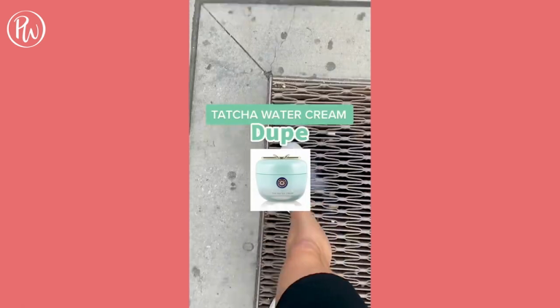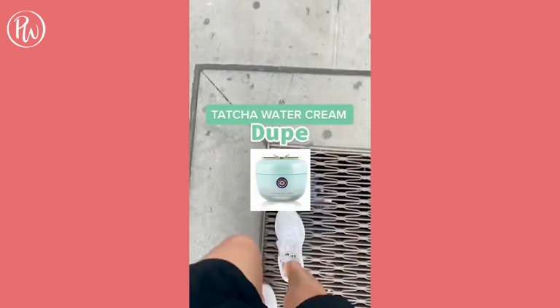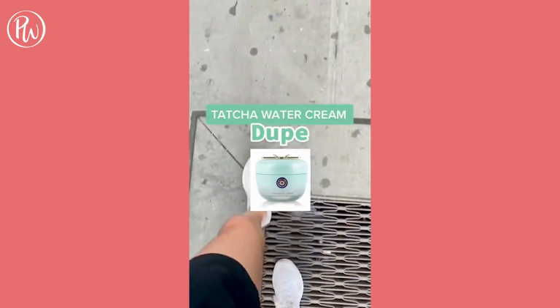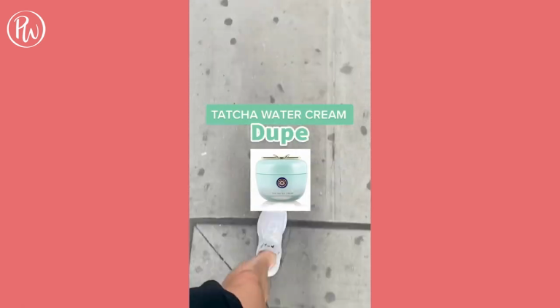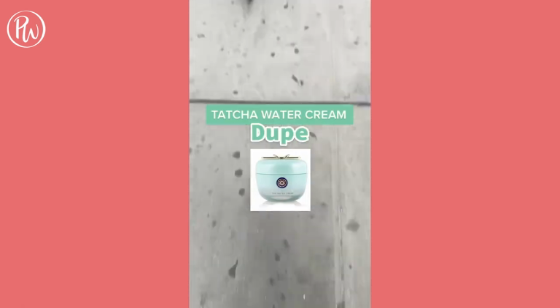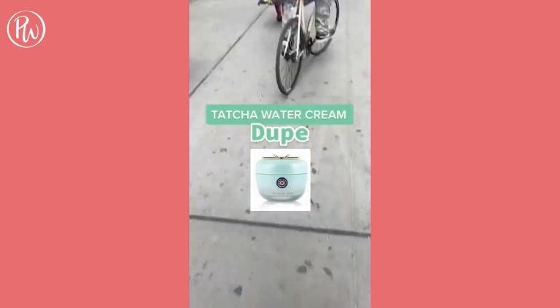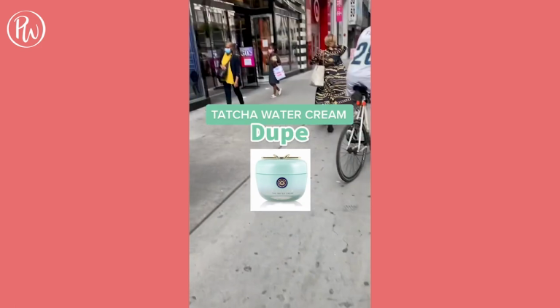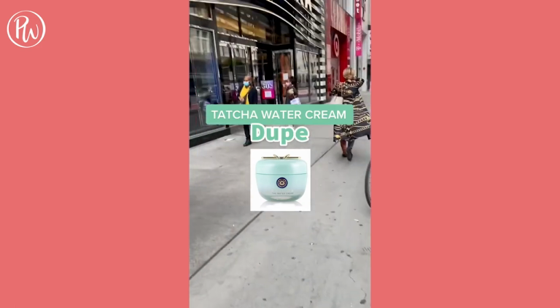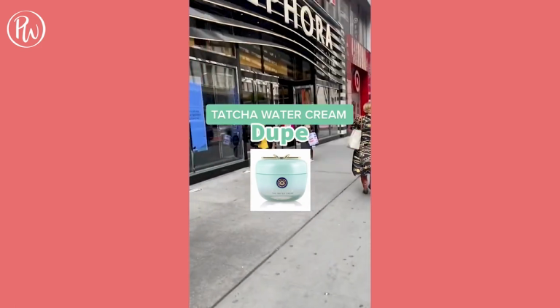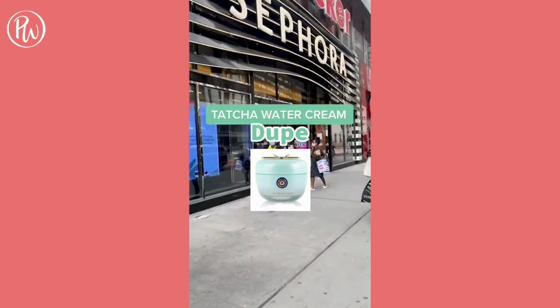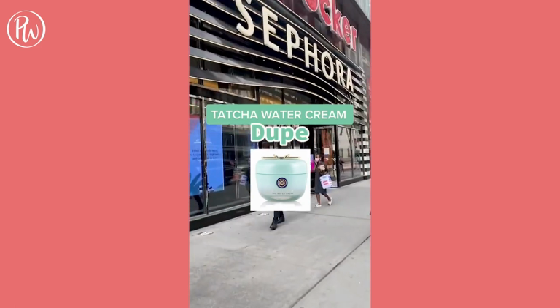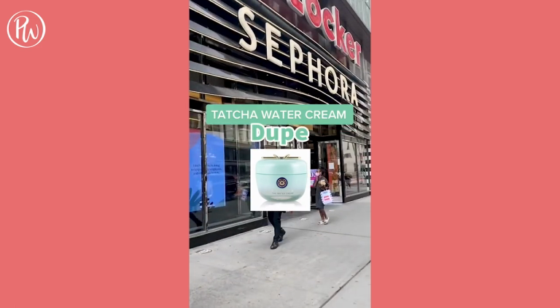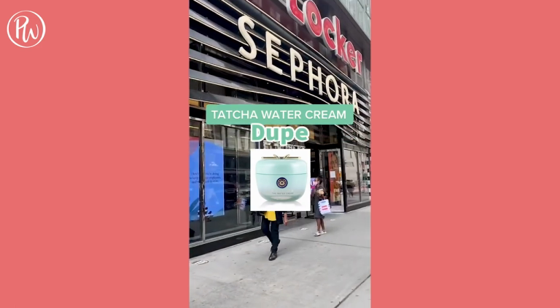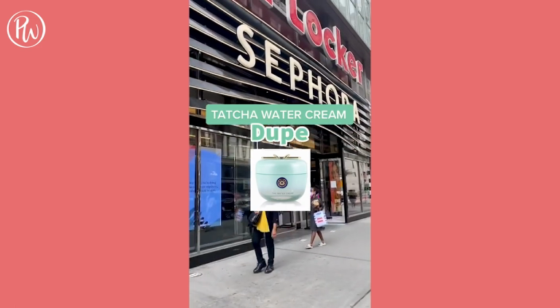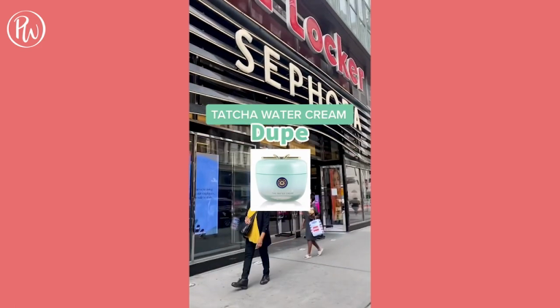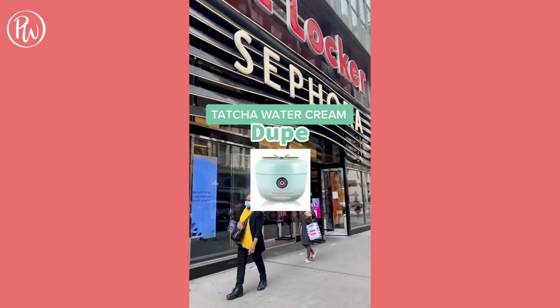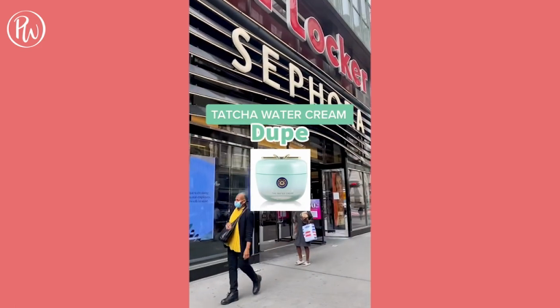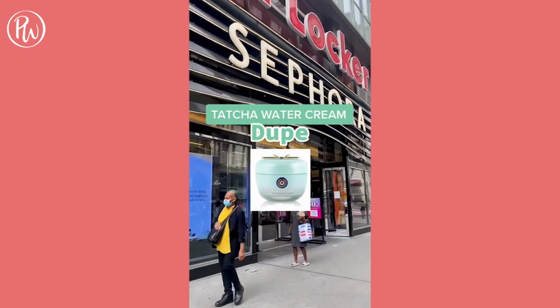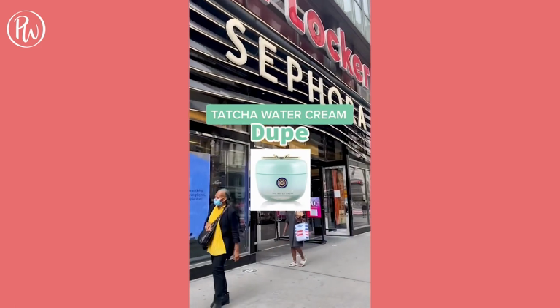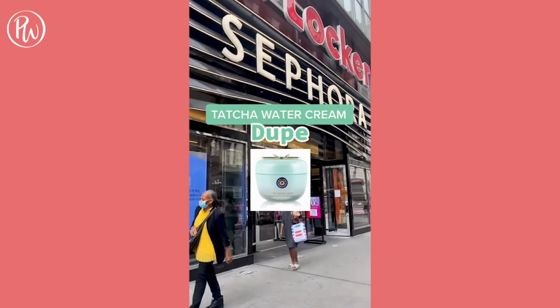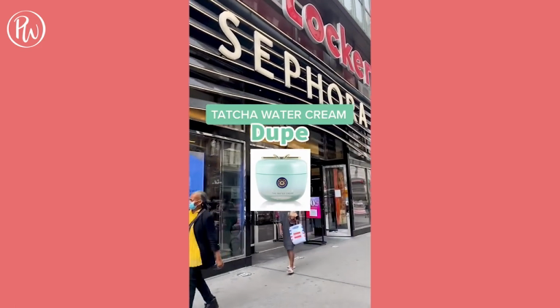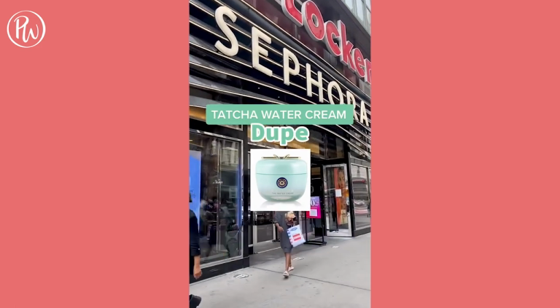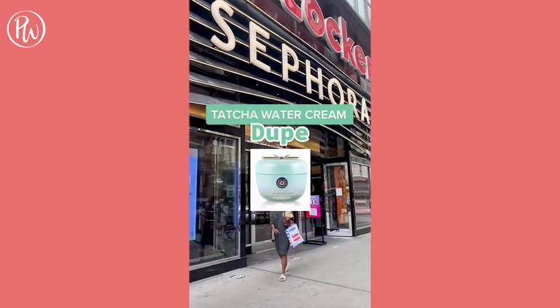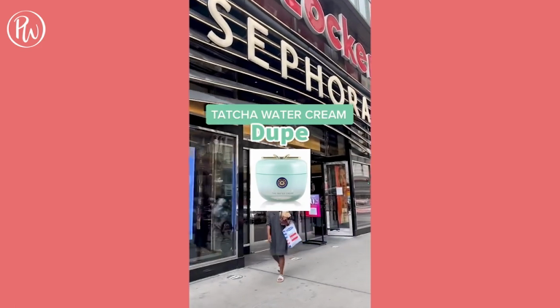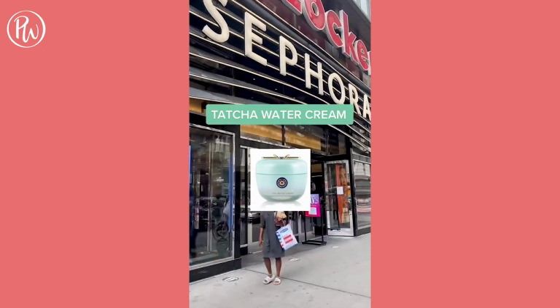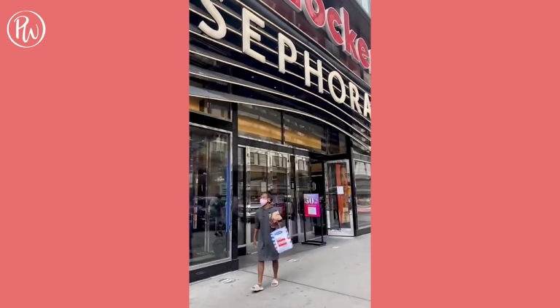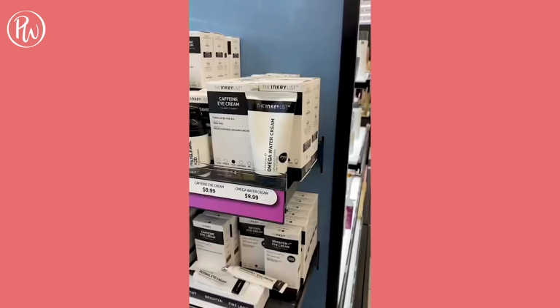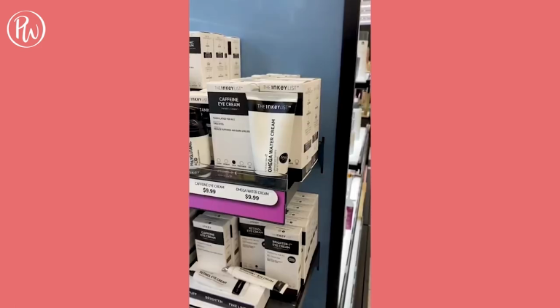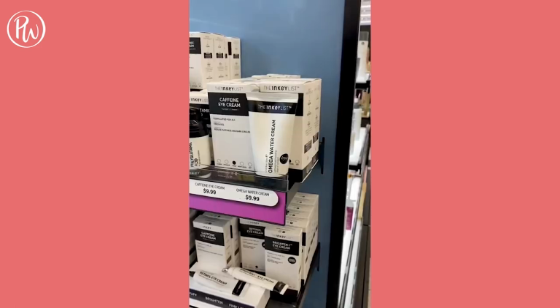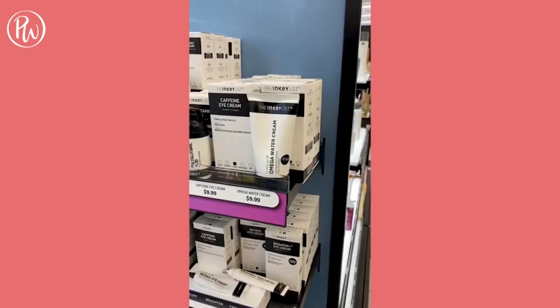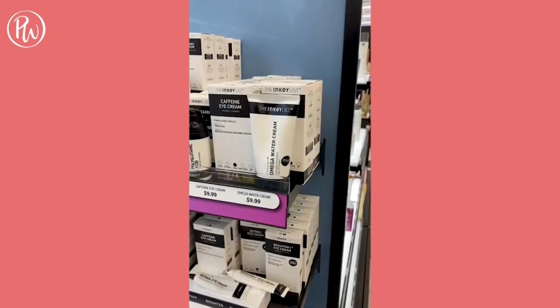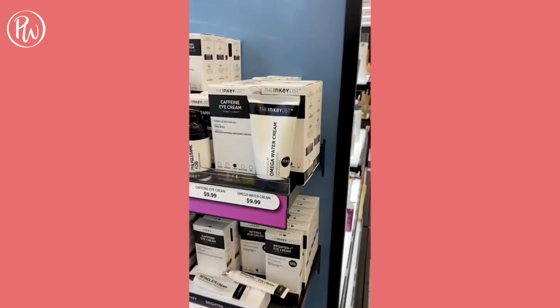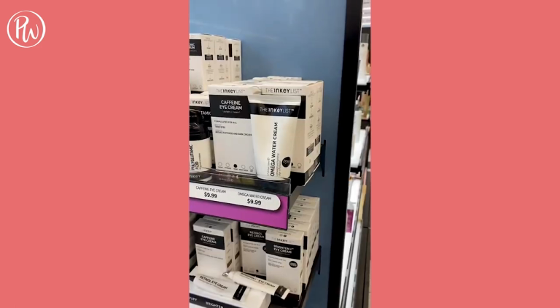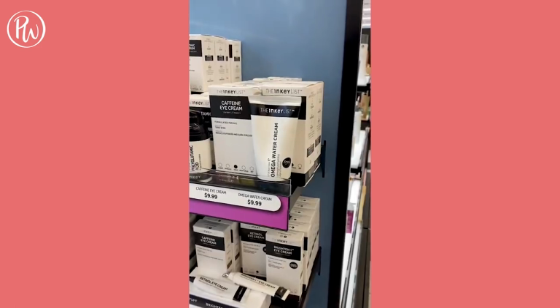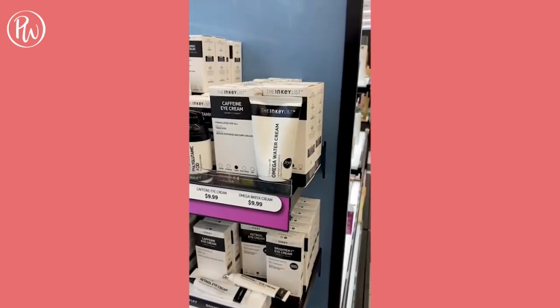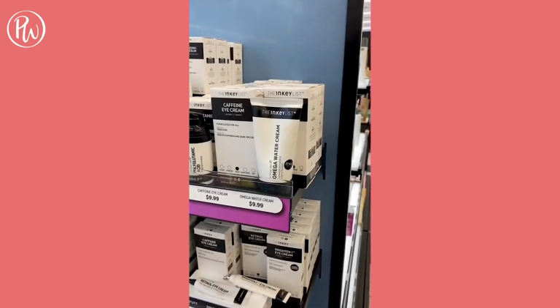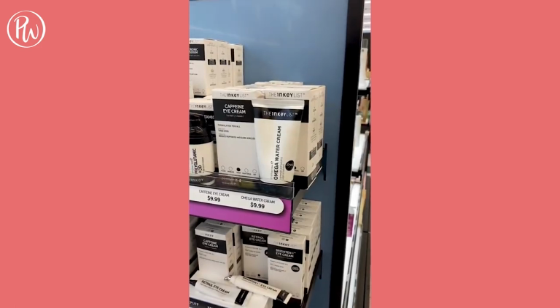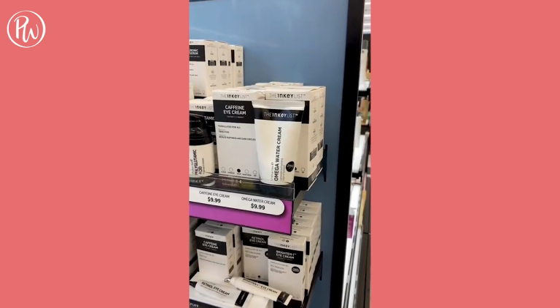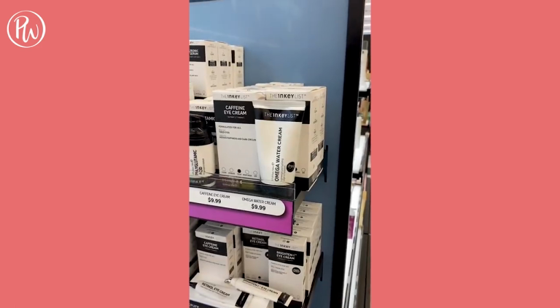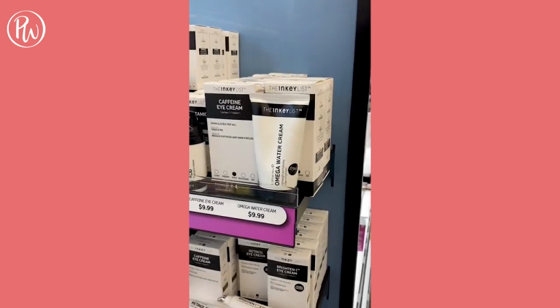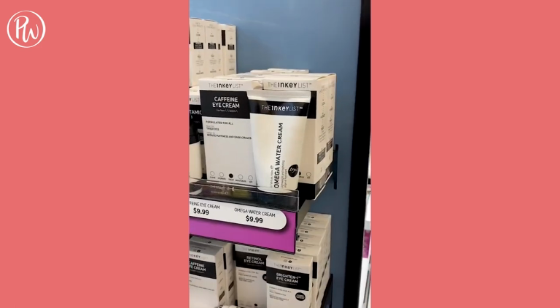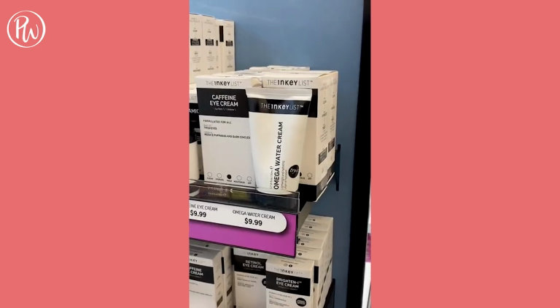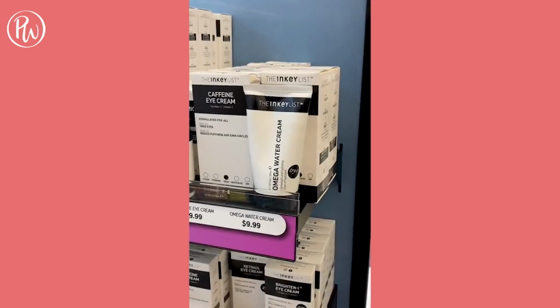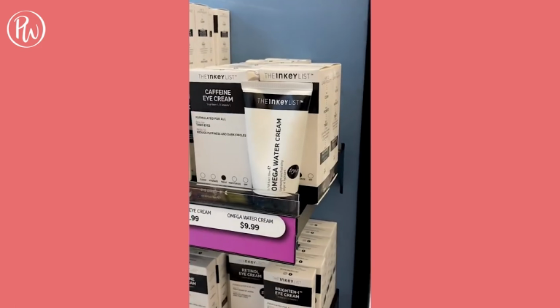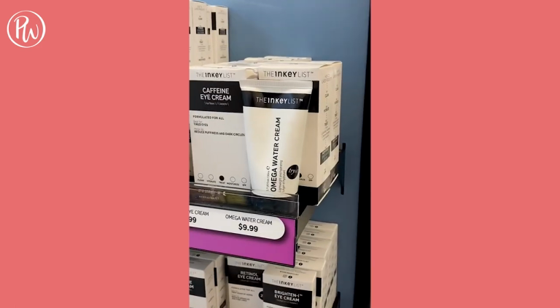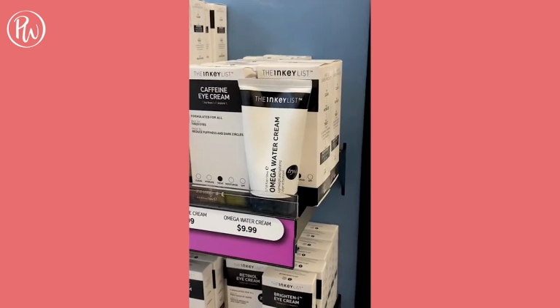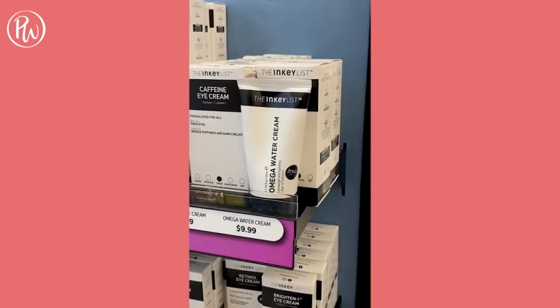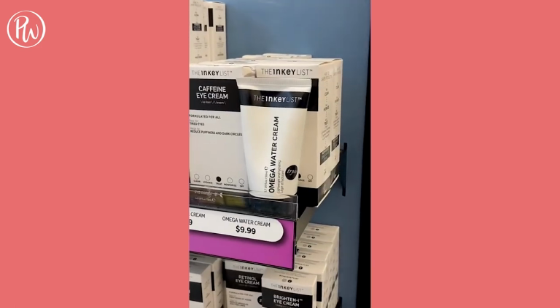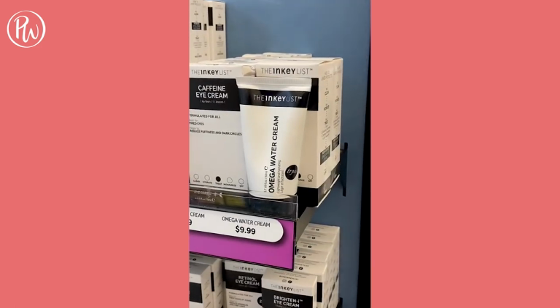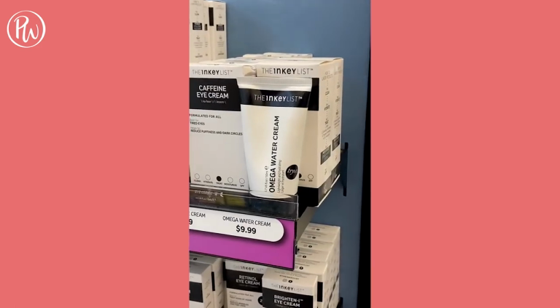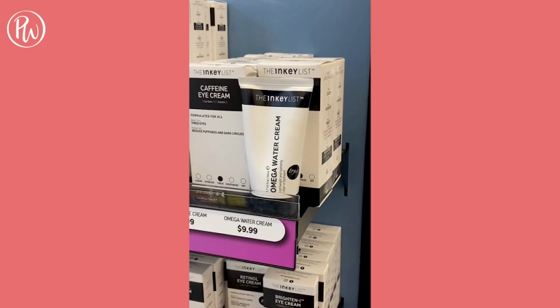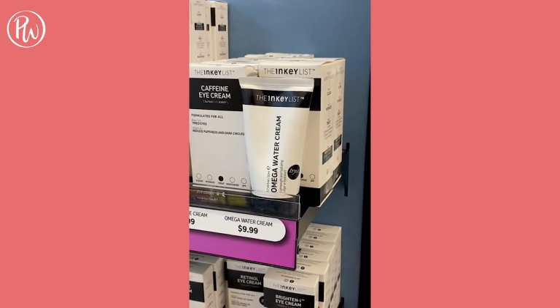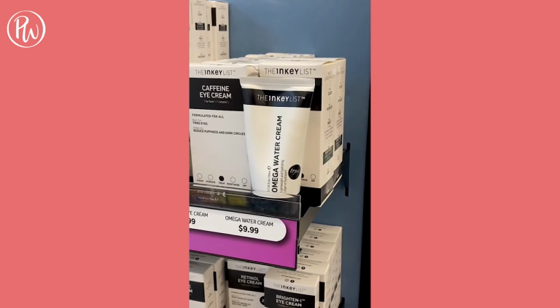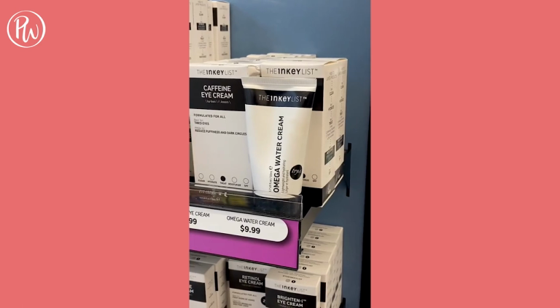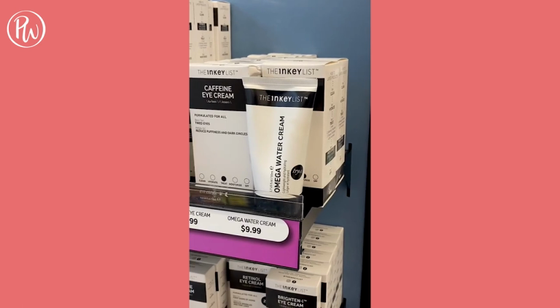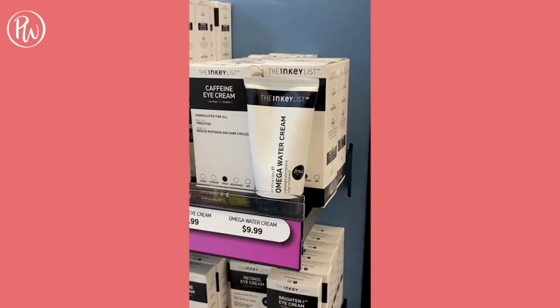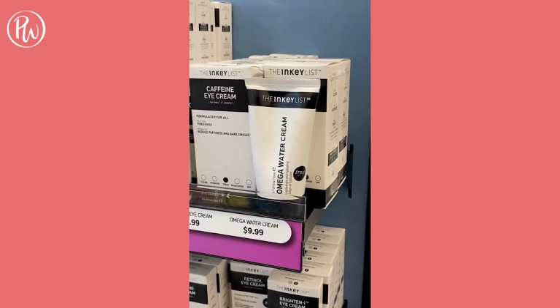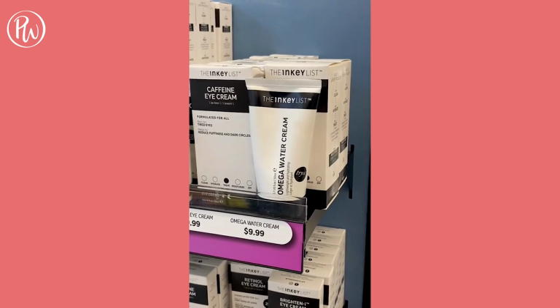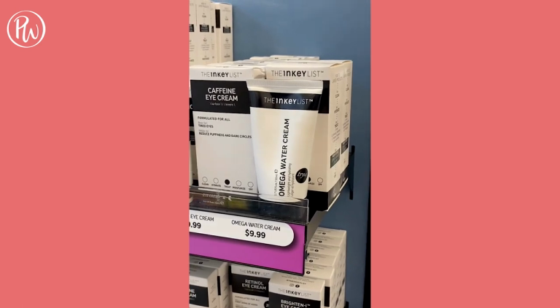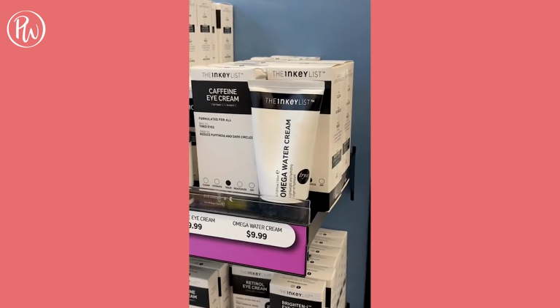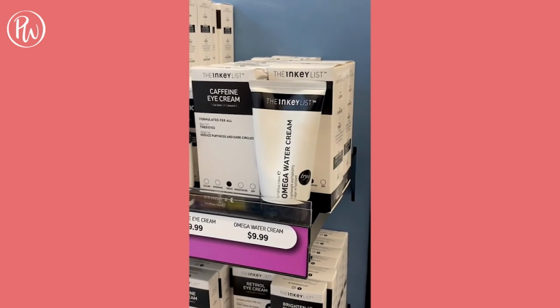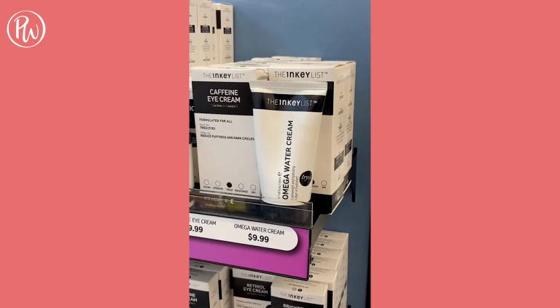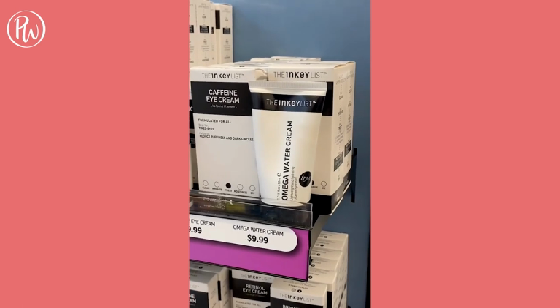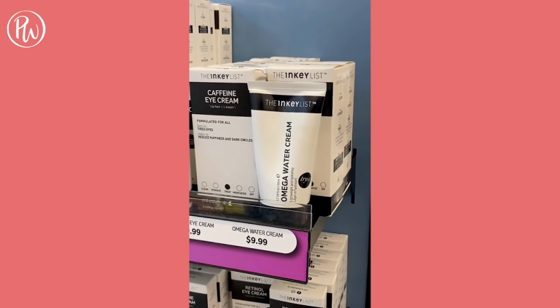If you don't want to spend $70 on Tatcha's Water Cream, a comparable option is the Inkyless Omega Water Cream. For $9.99, you can hydrate with this lightweight moisturizer.